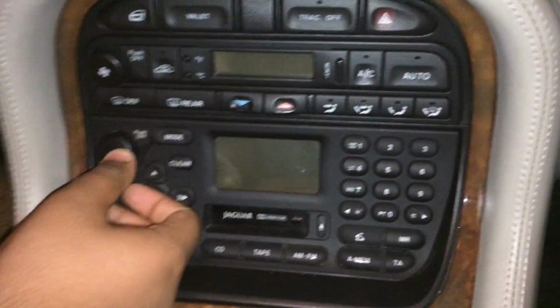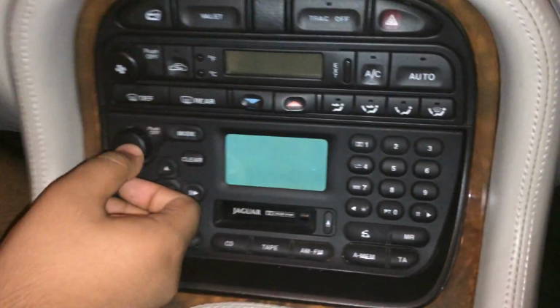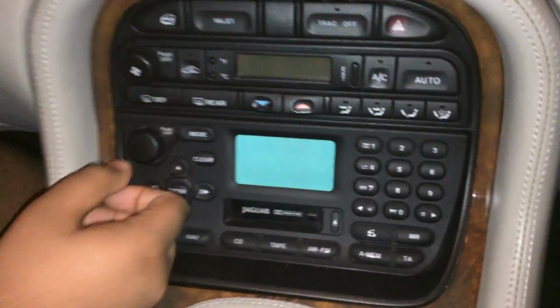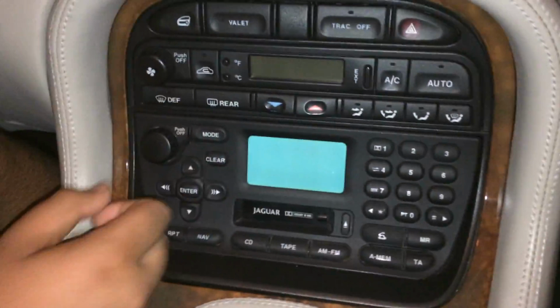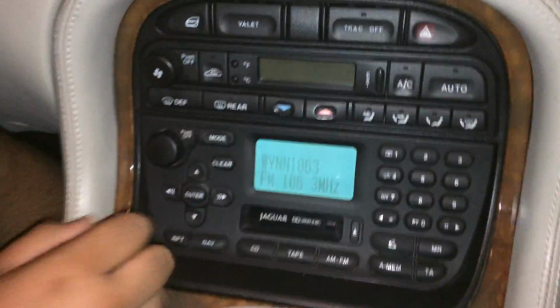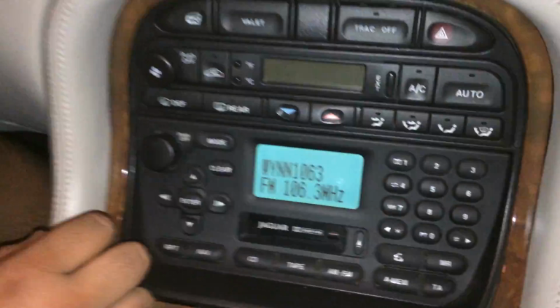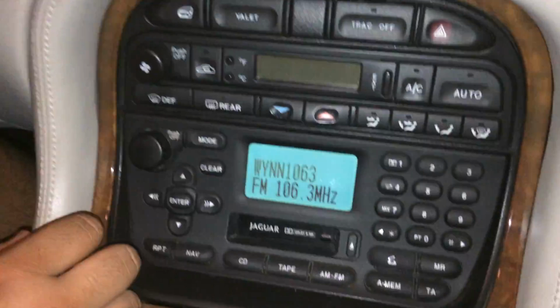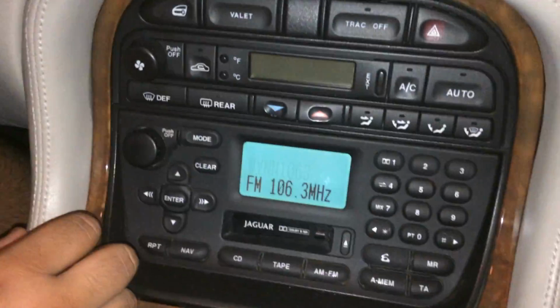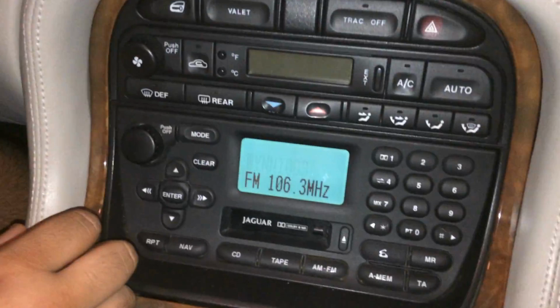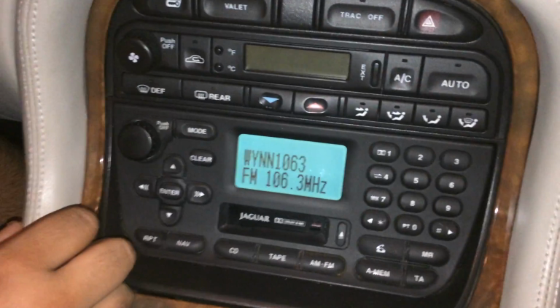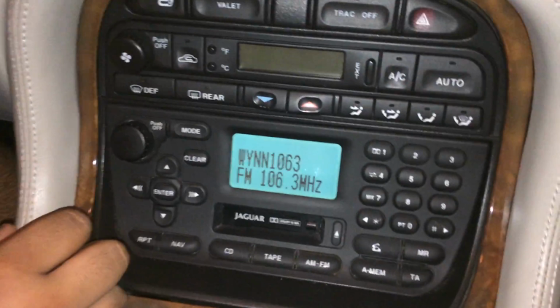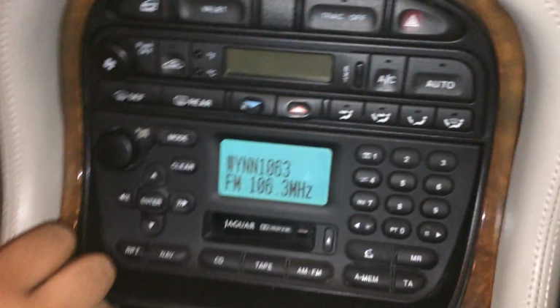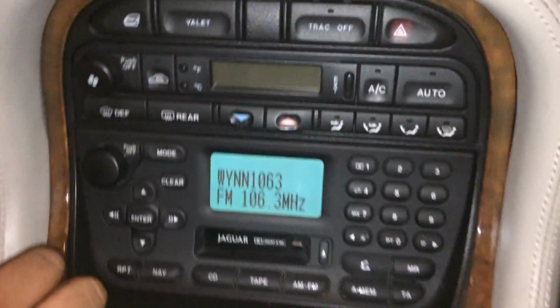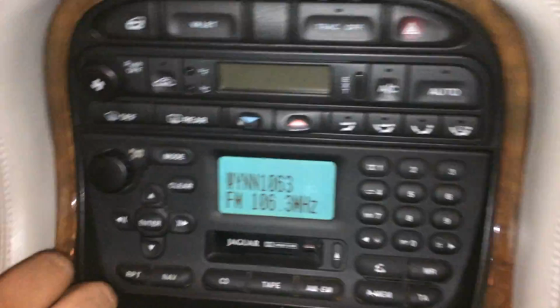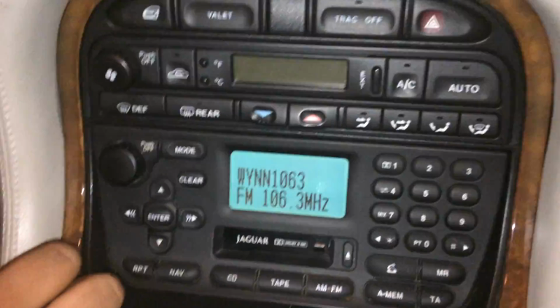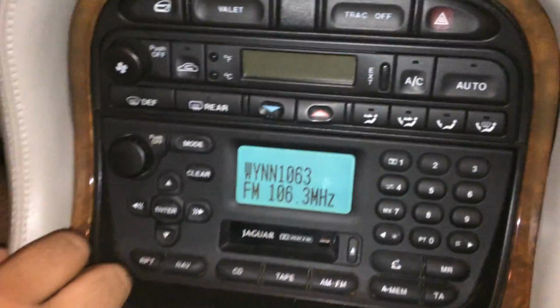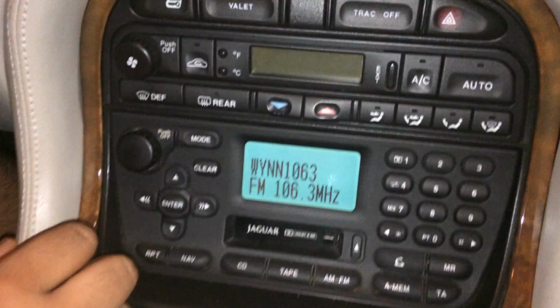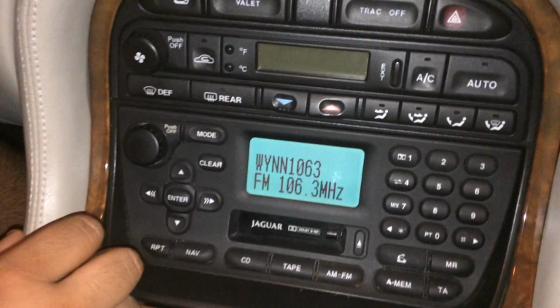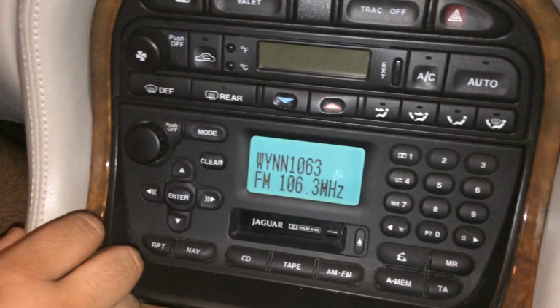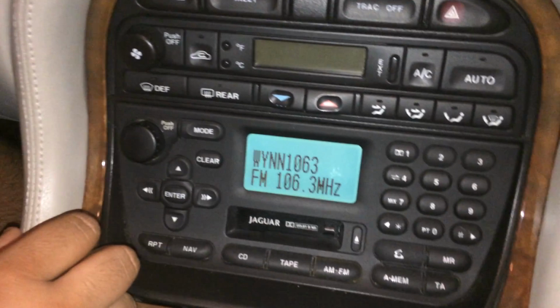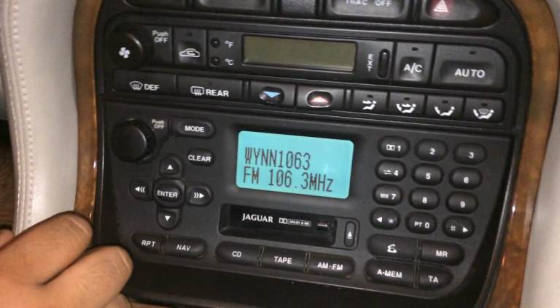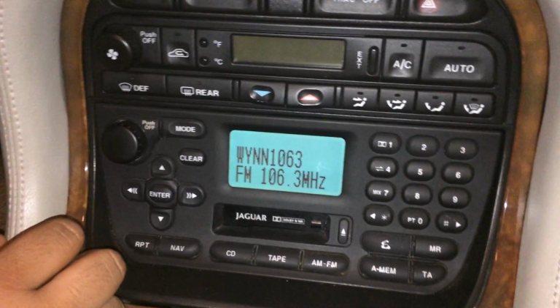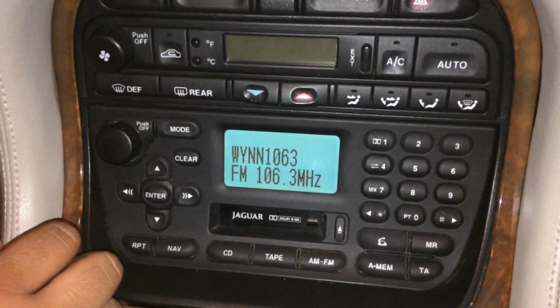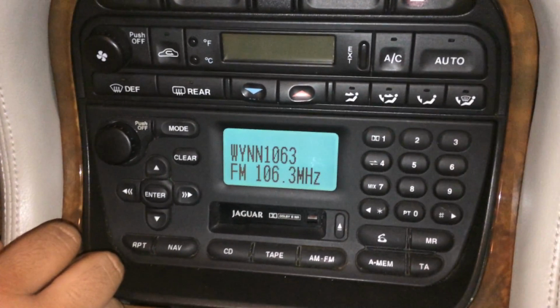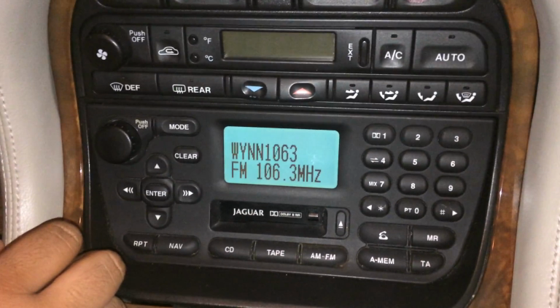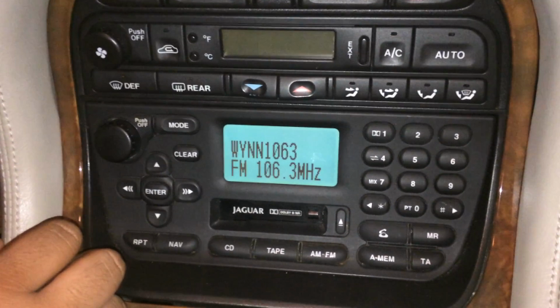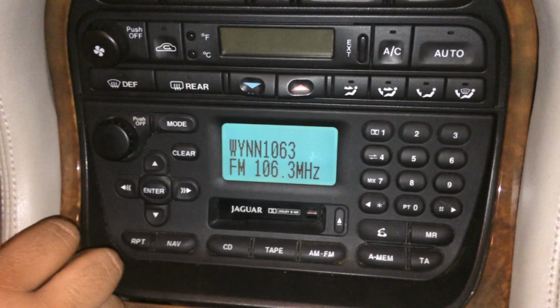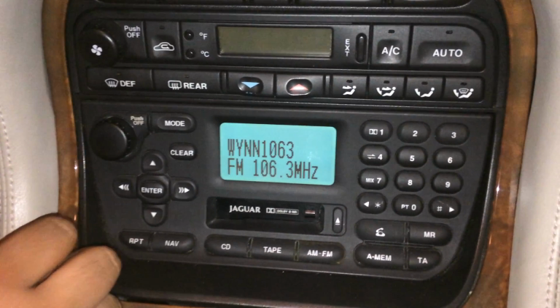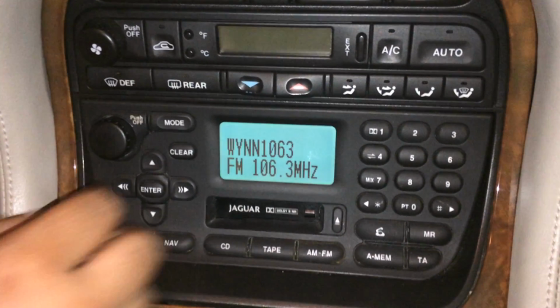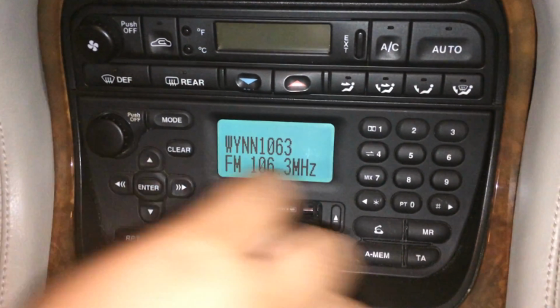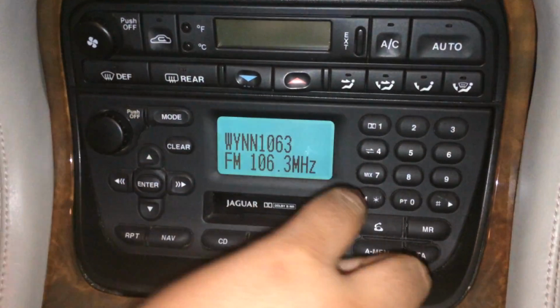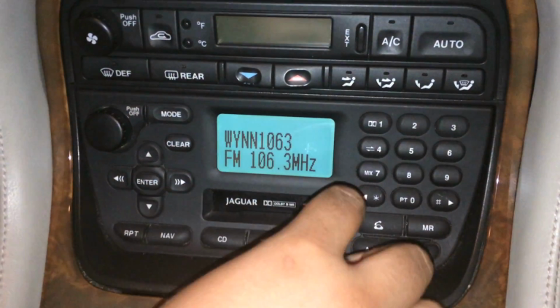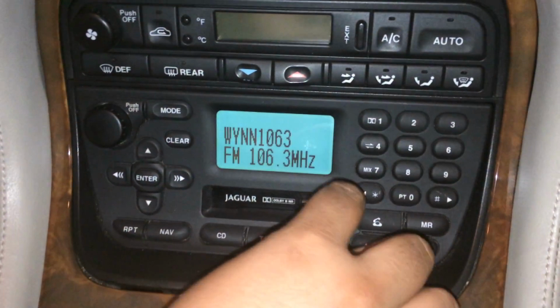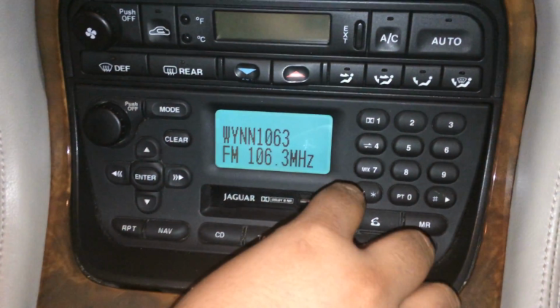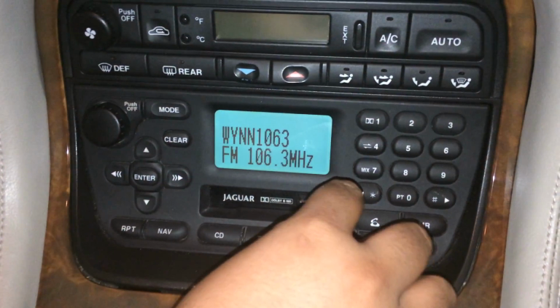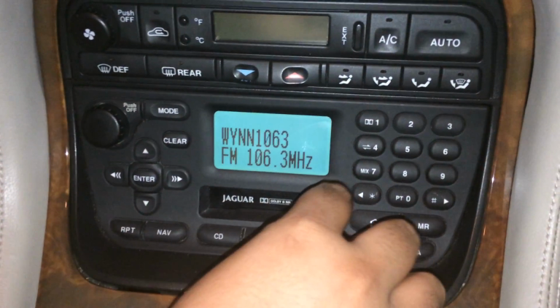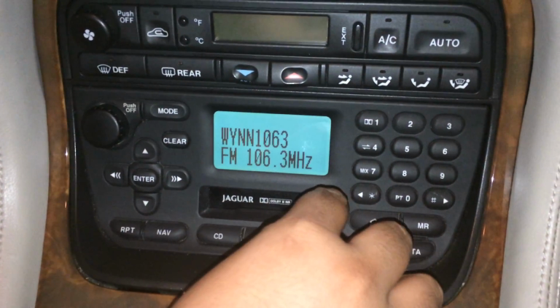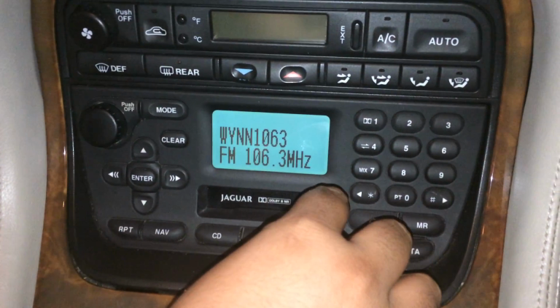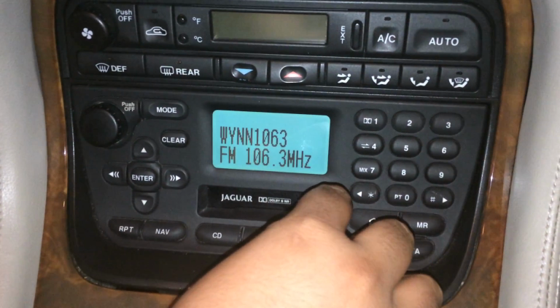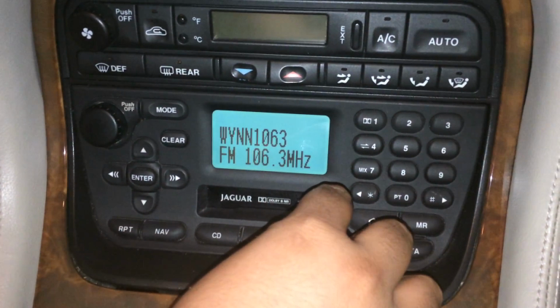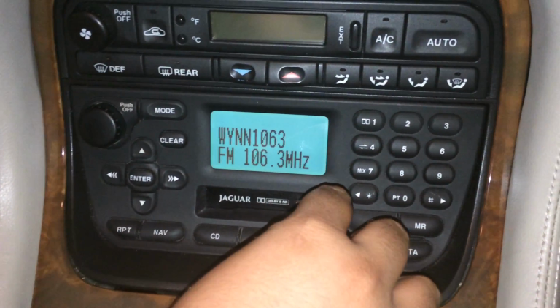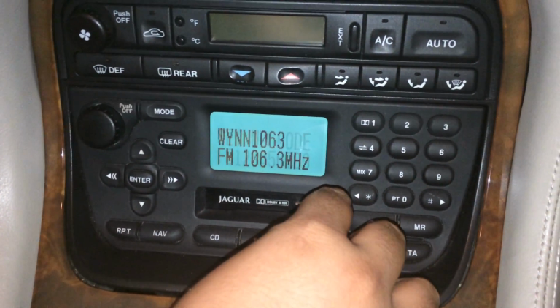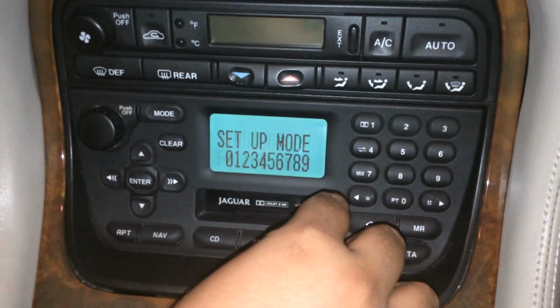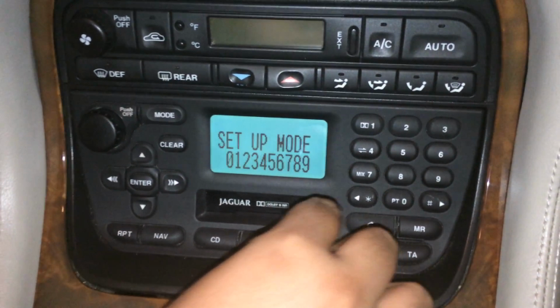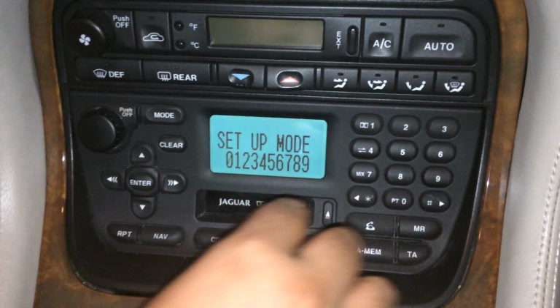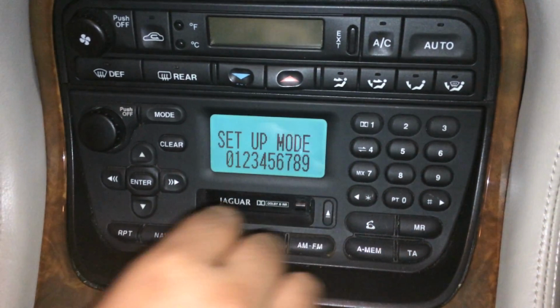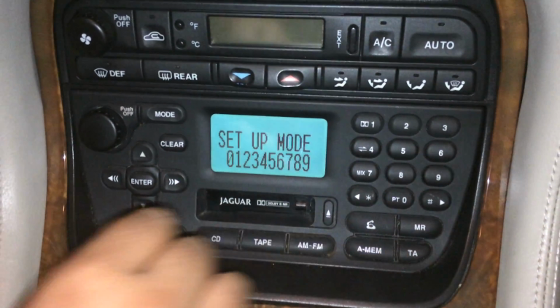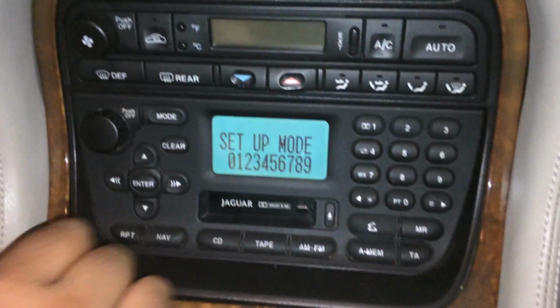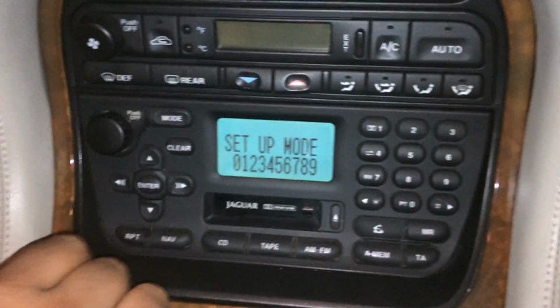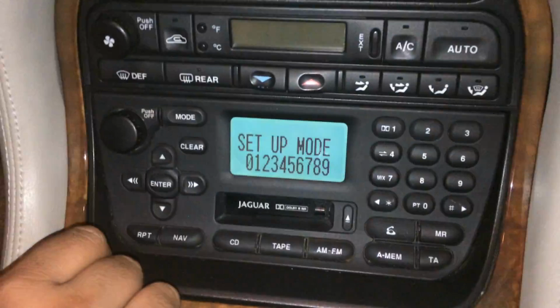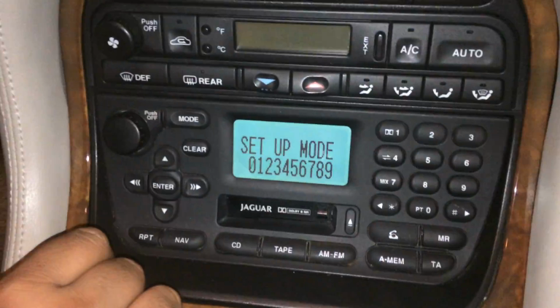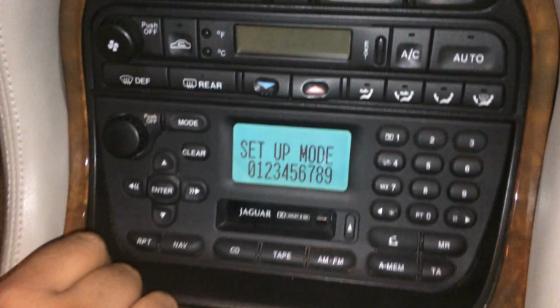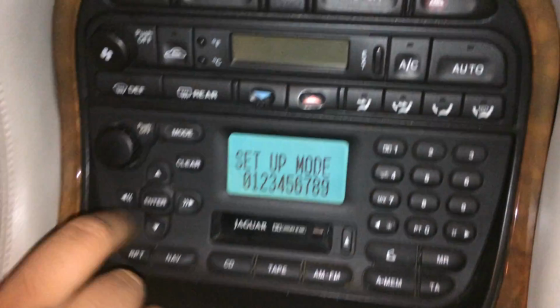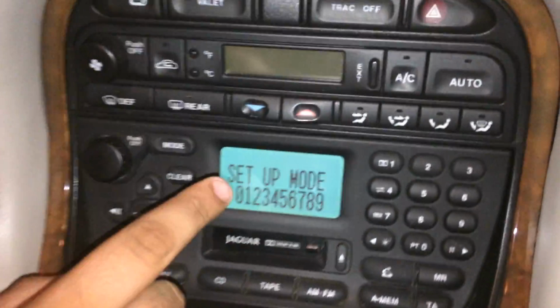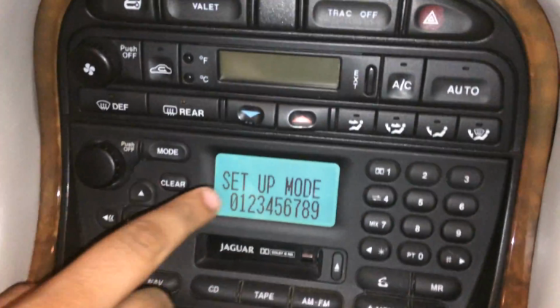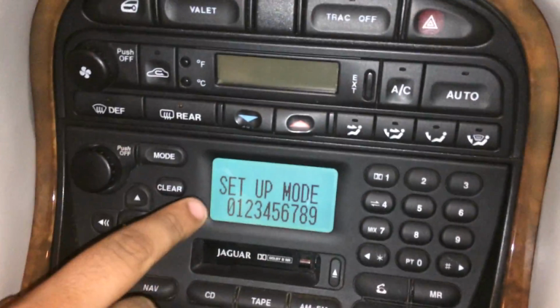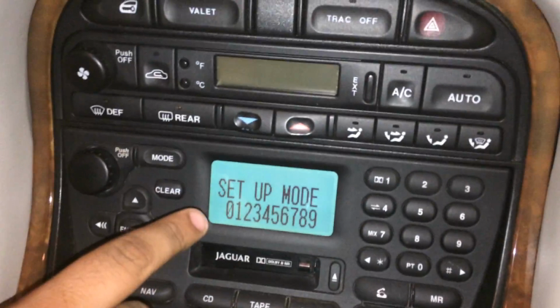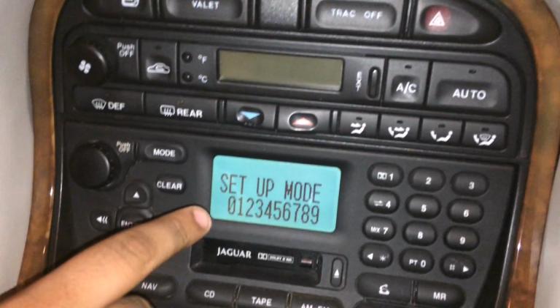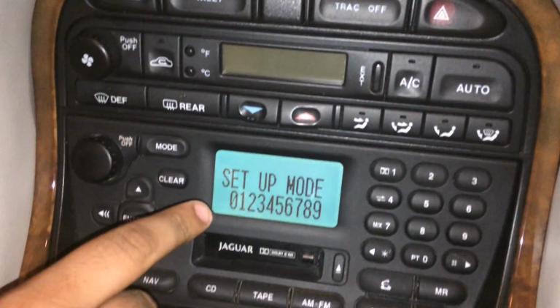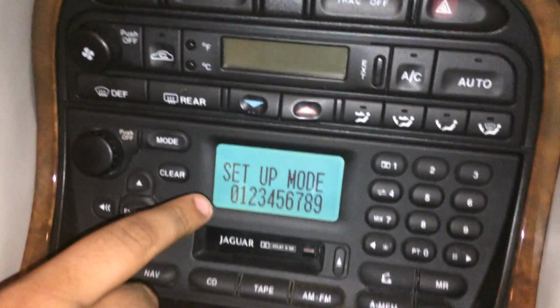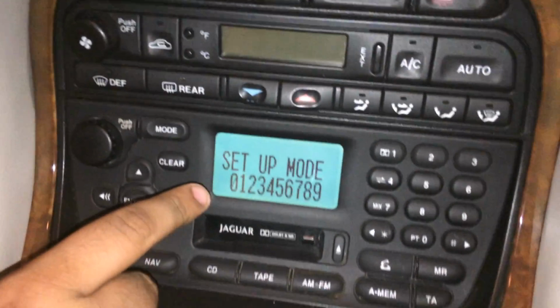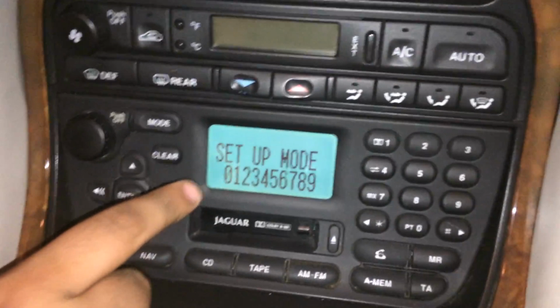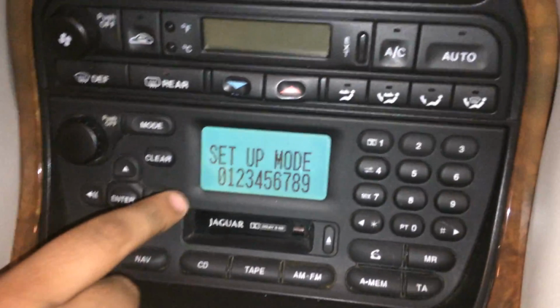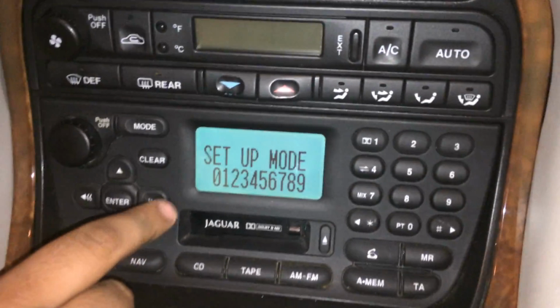We're going to first turn on the radio, then press these two buttons, and then you're in the setup mode.